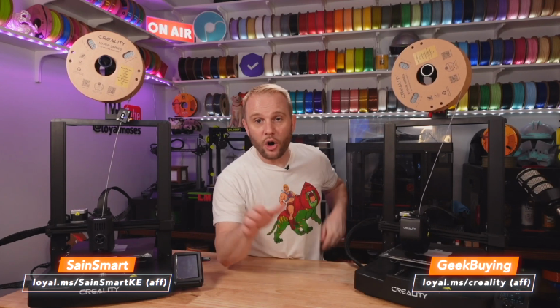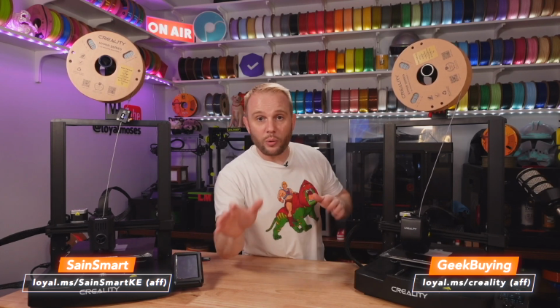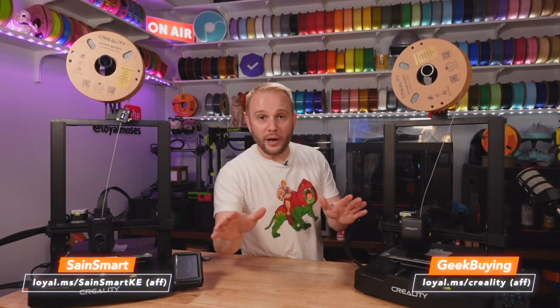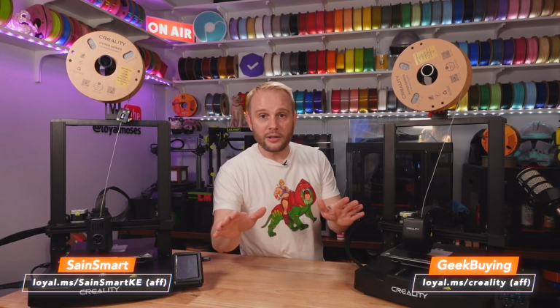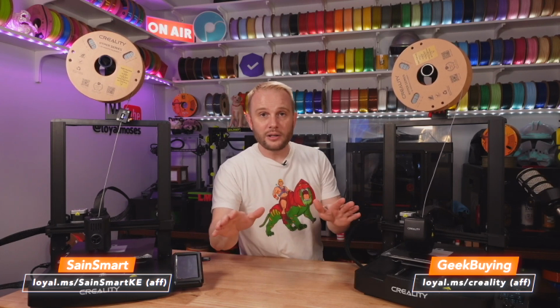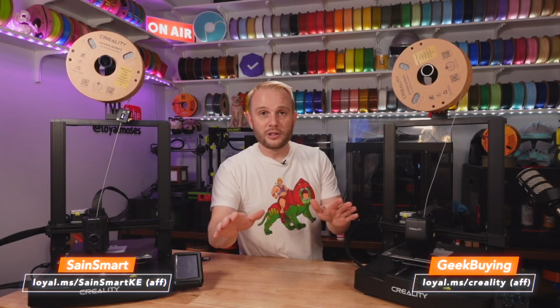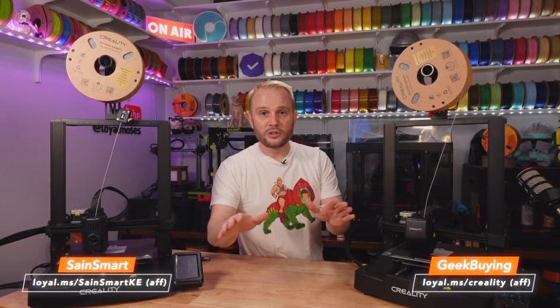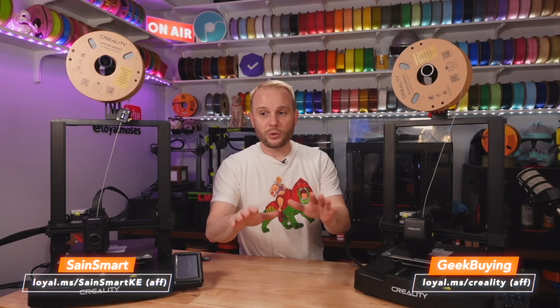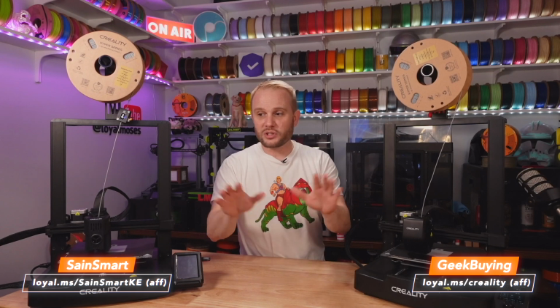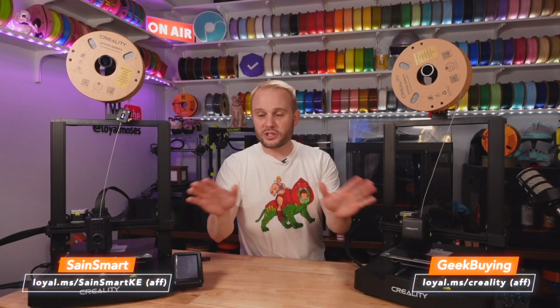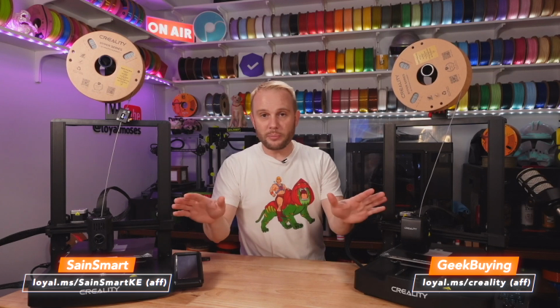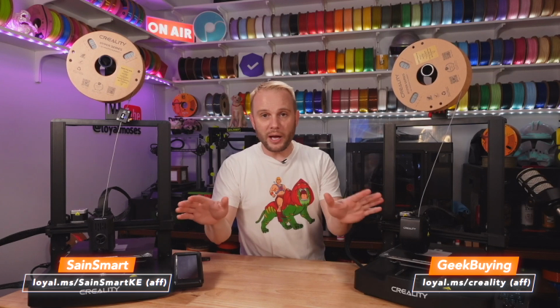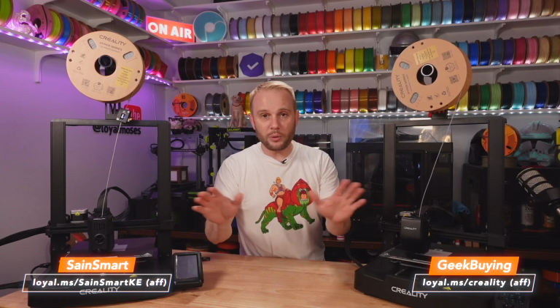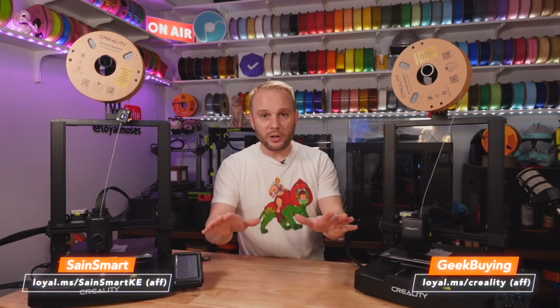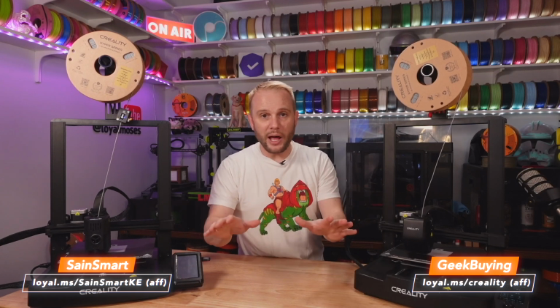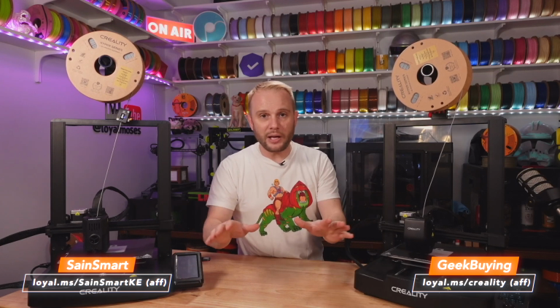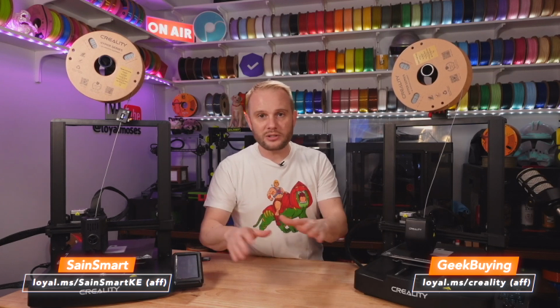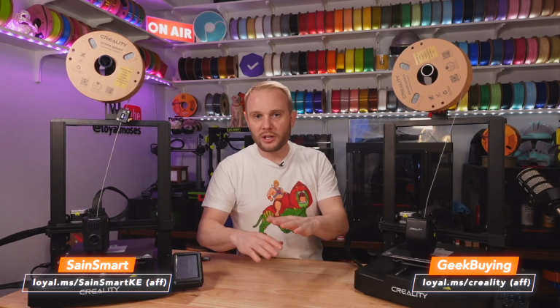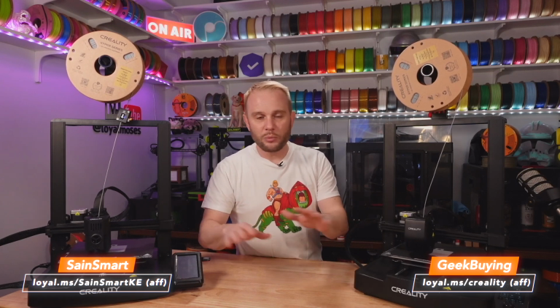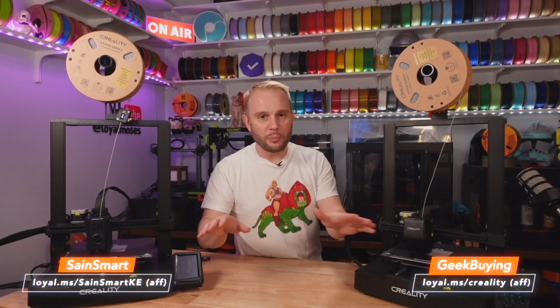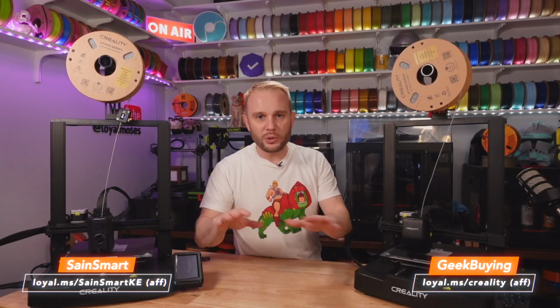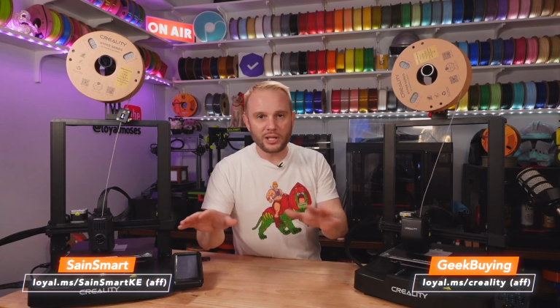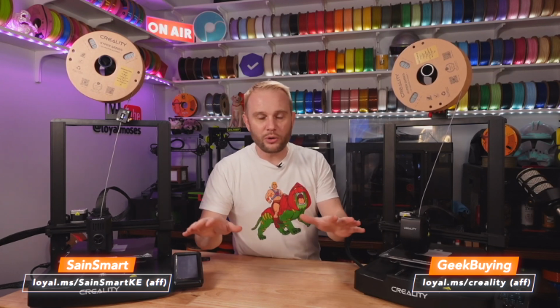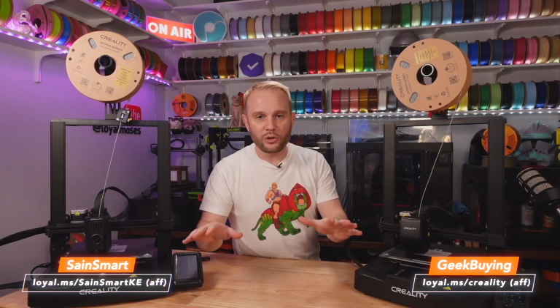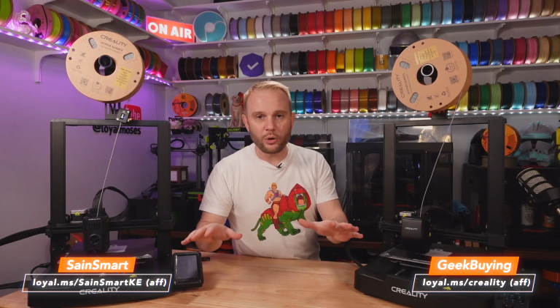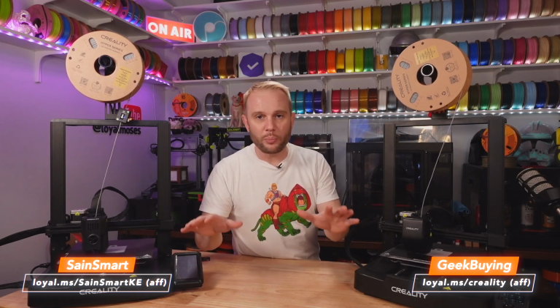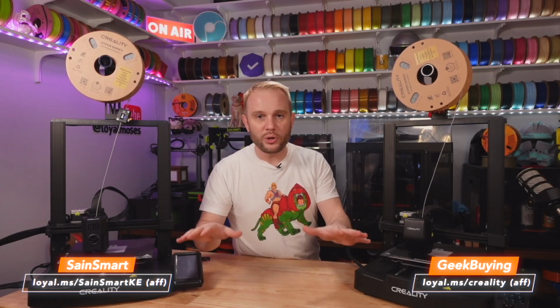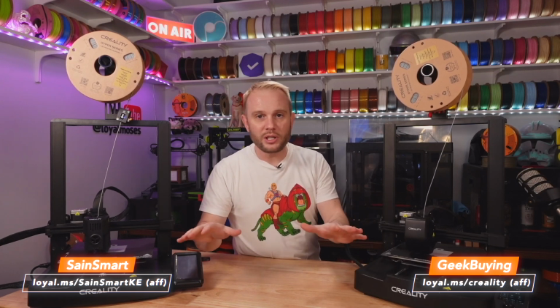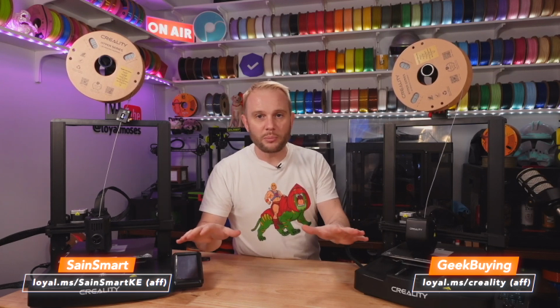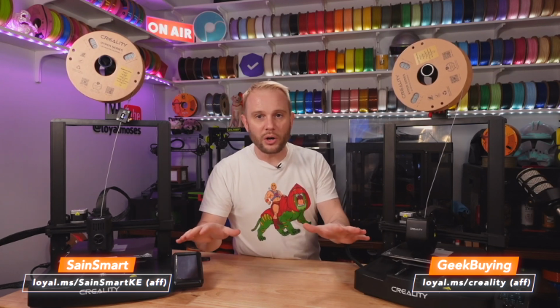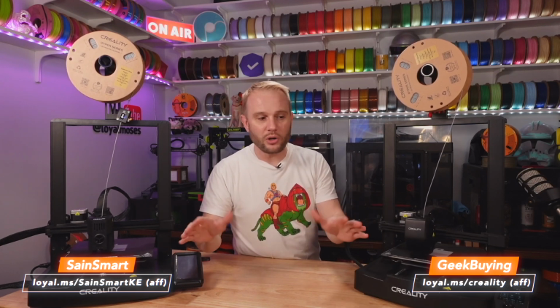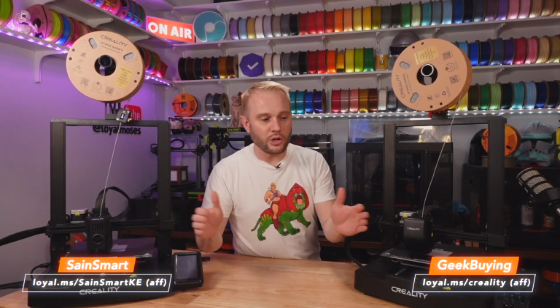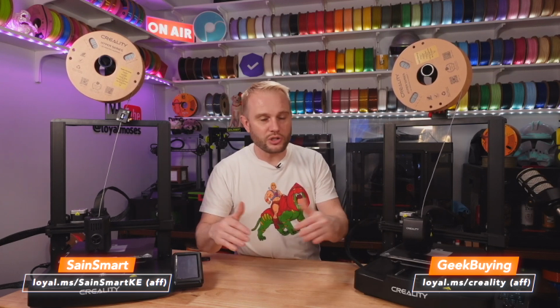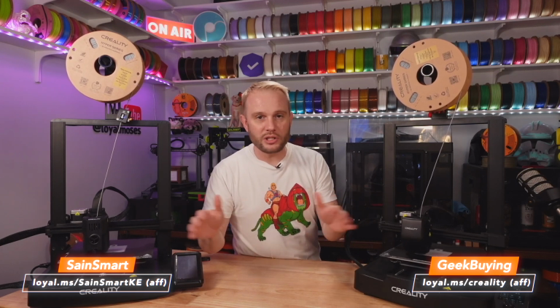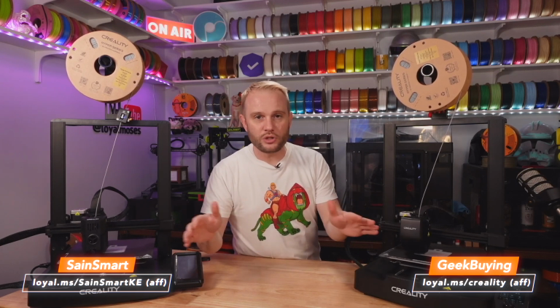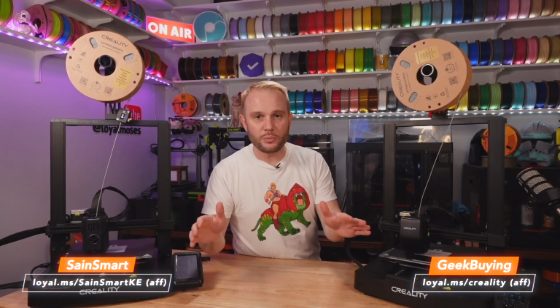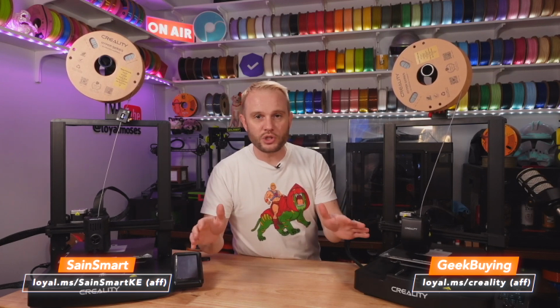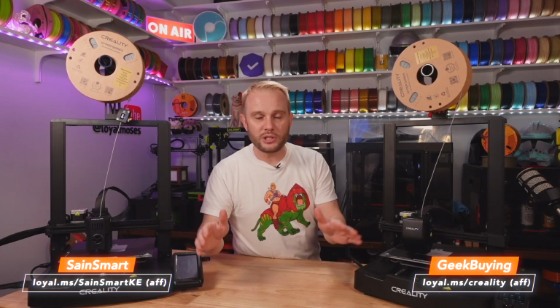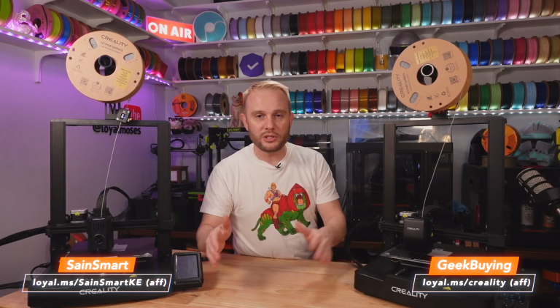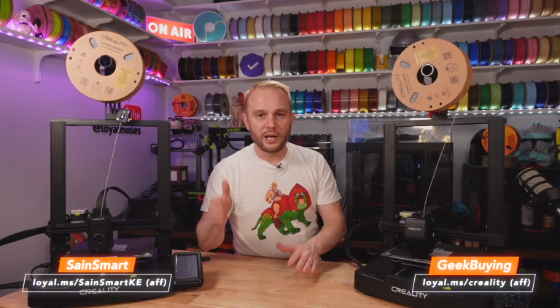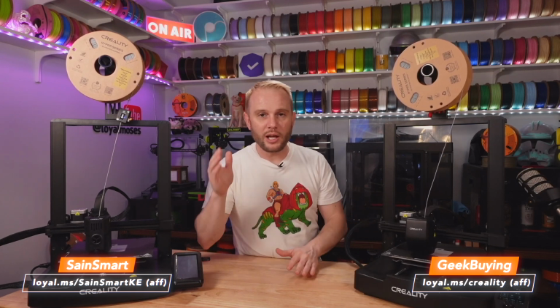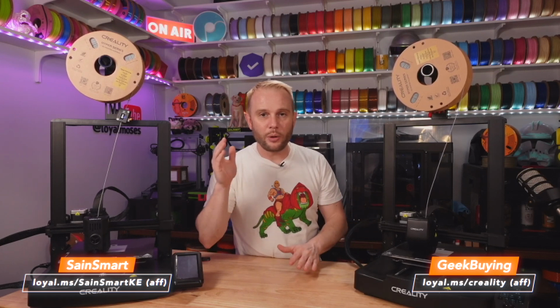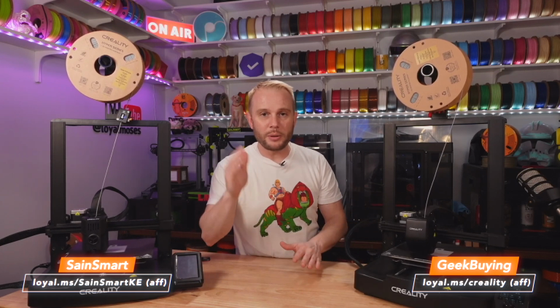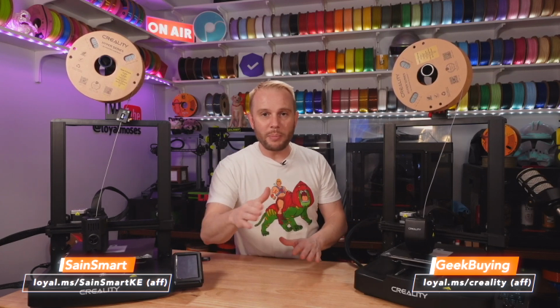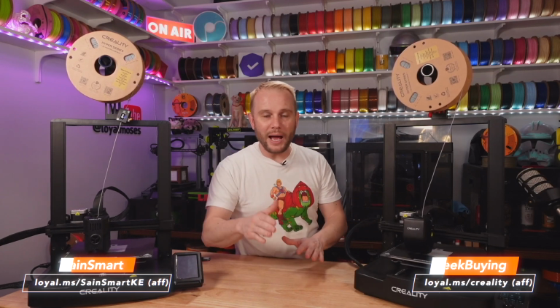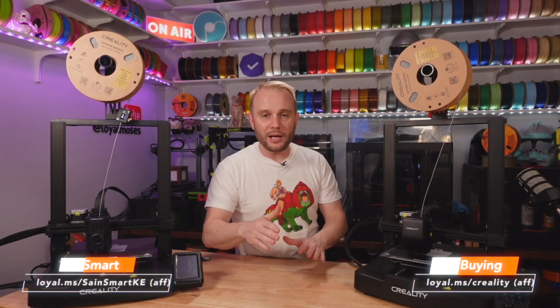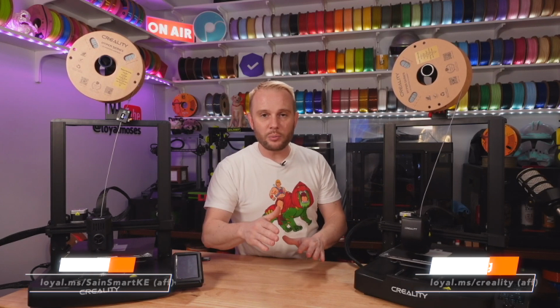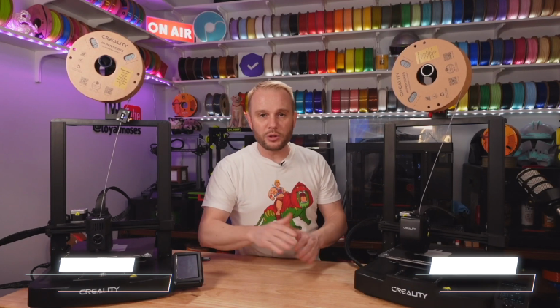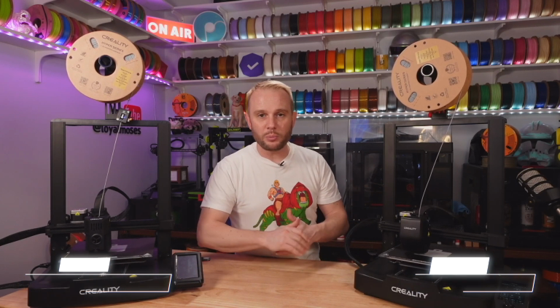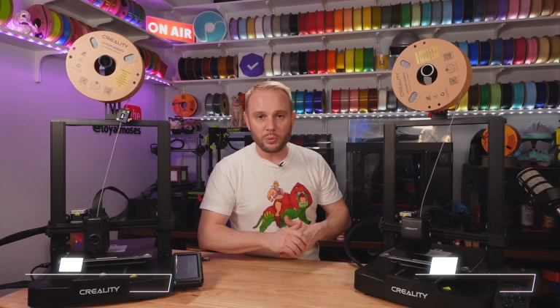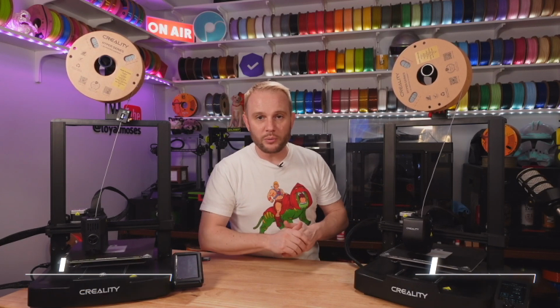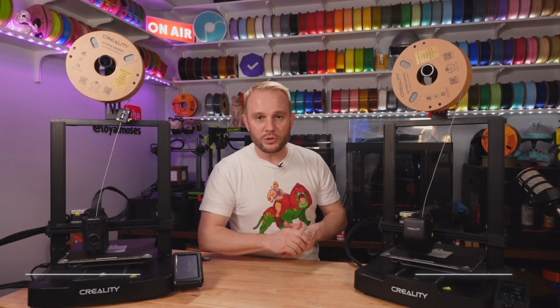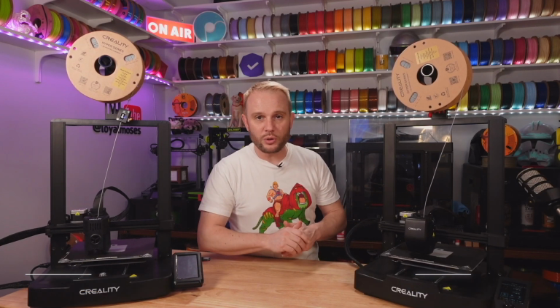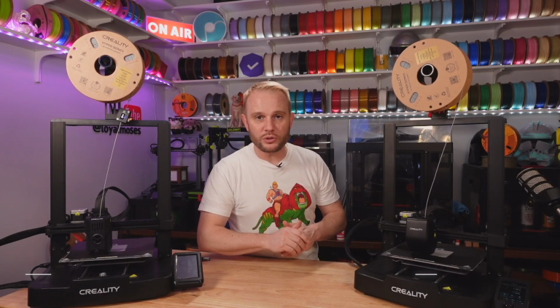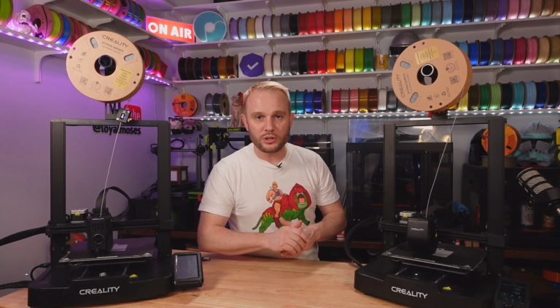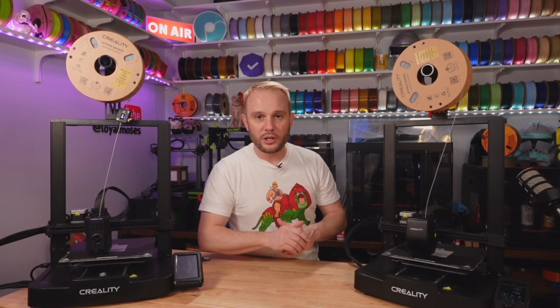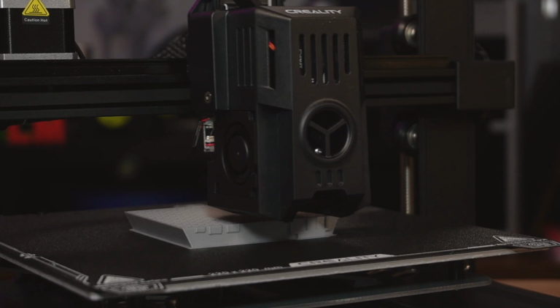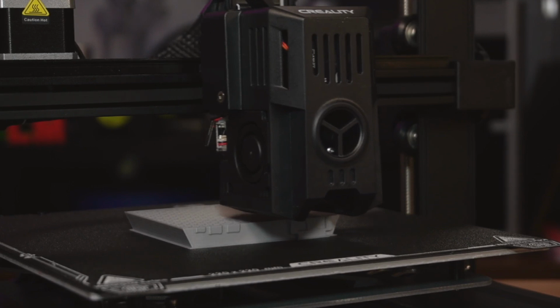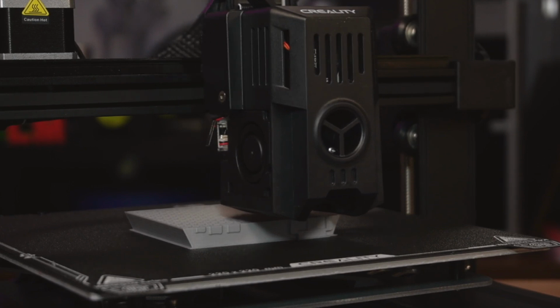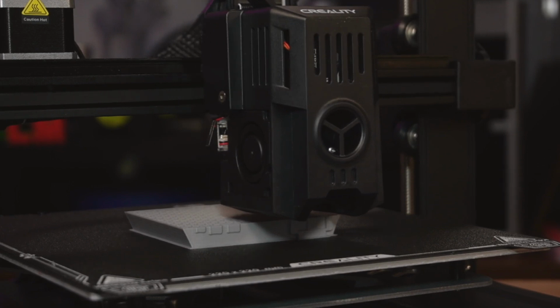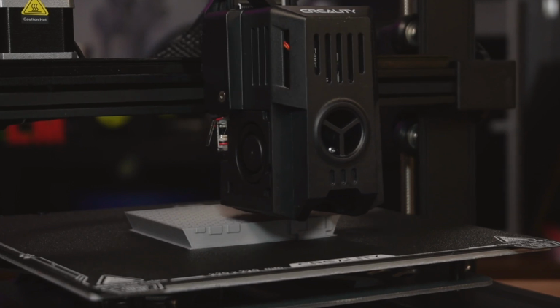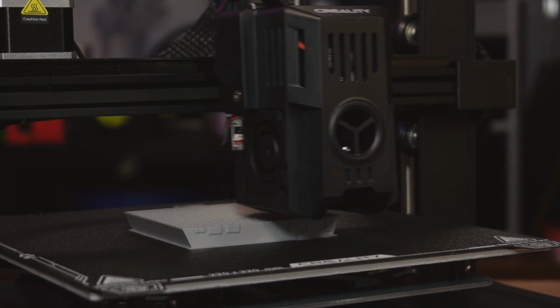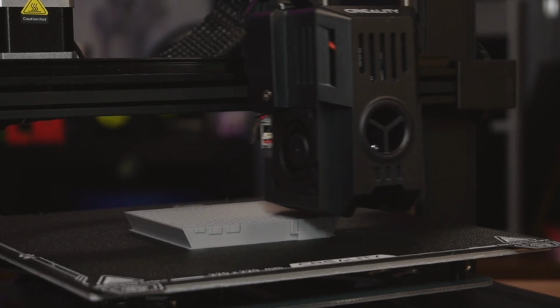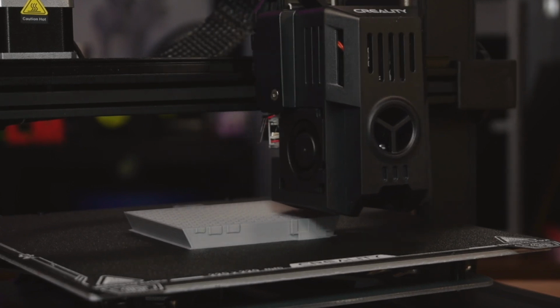Sit back and relax — we'll put together a little printing montage of these two machines and I'll be back with the print results in just a moment.